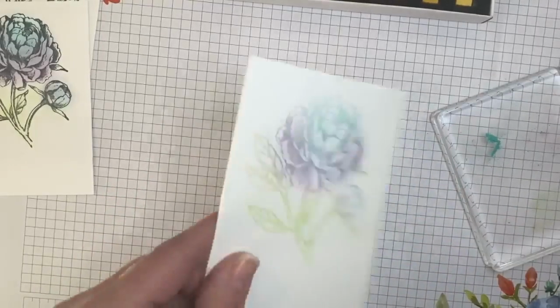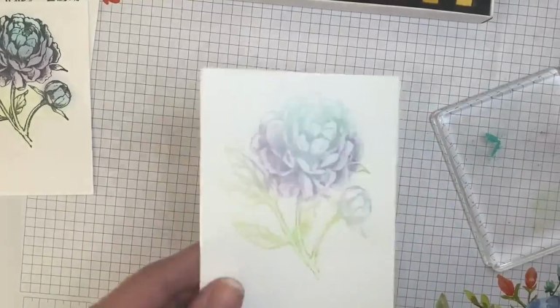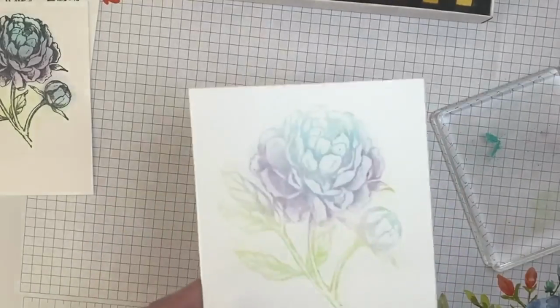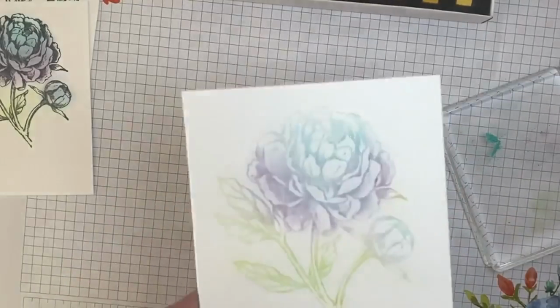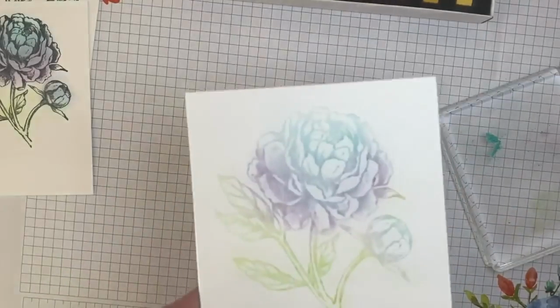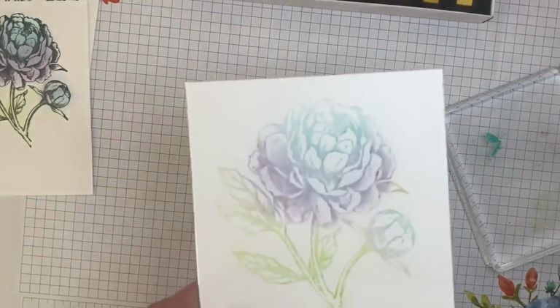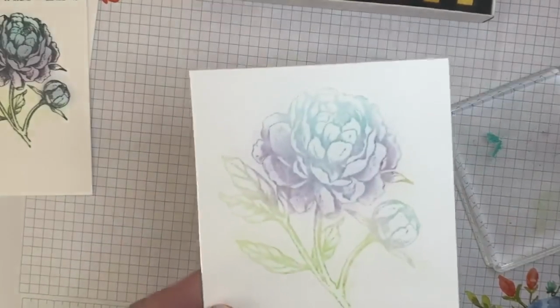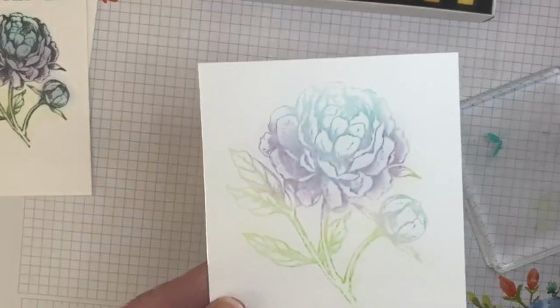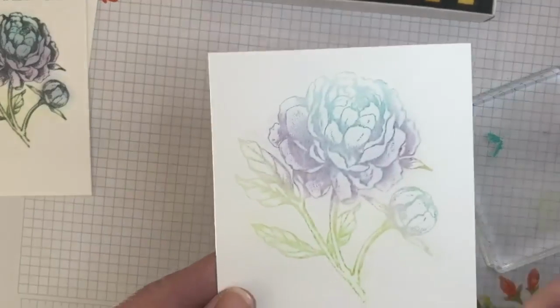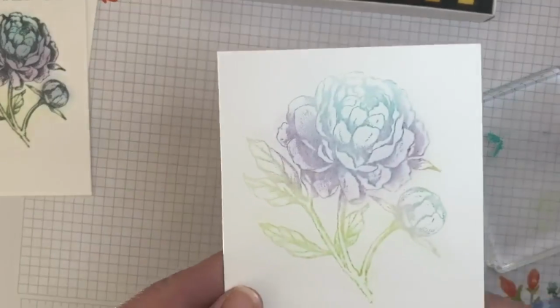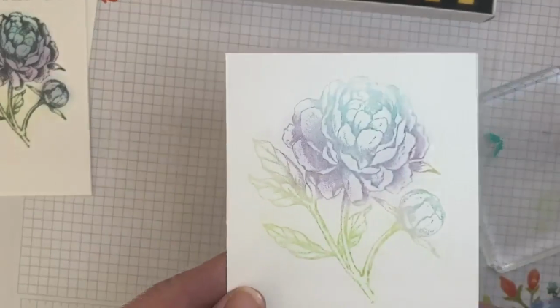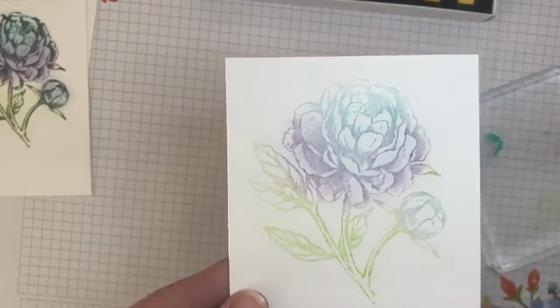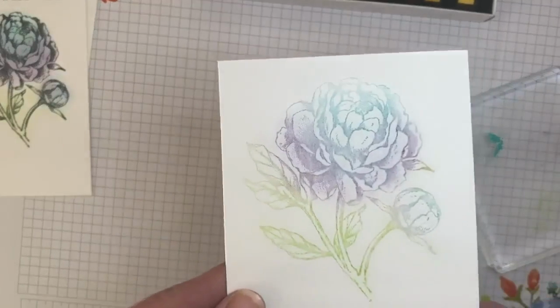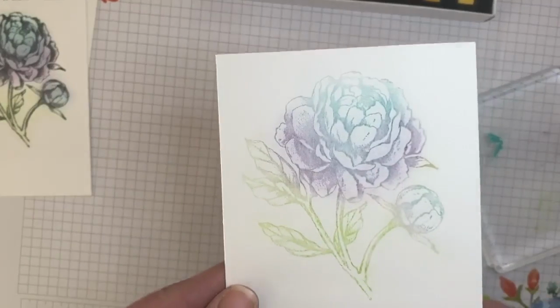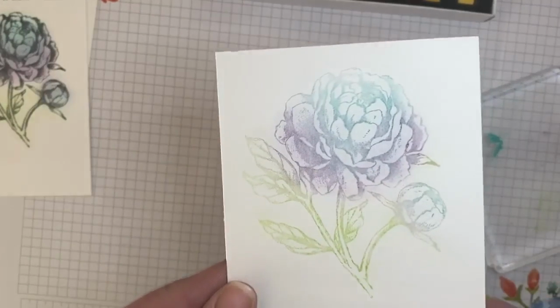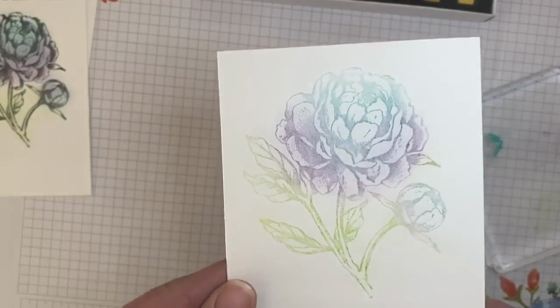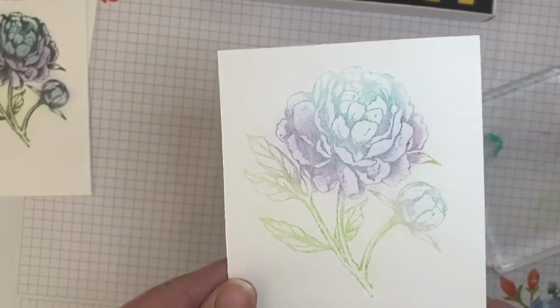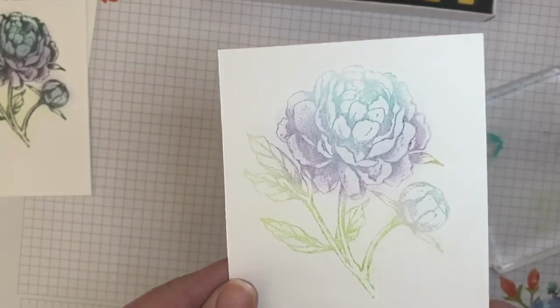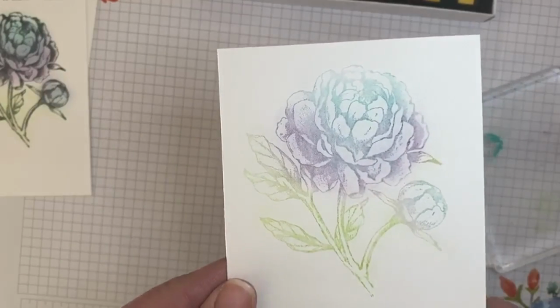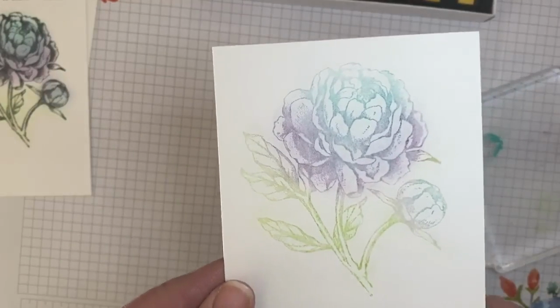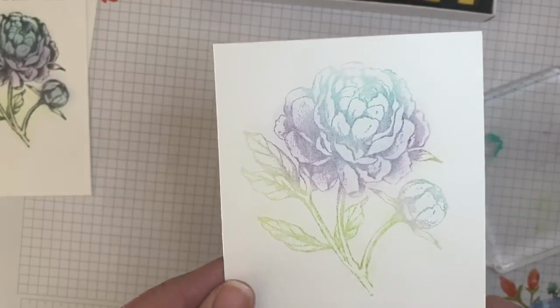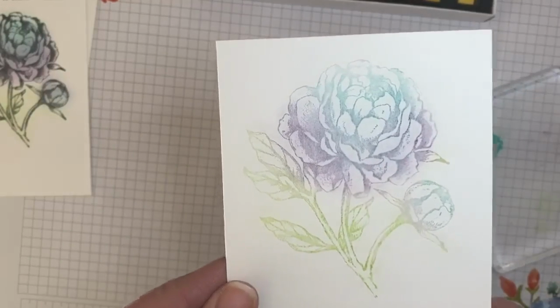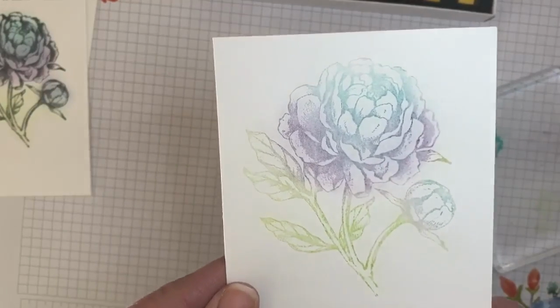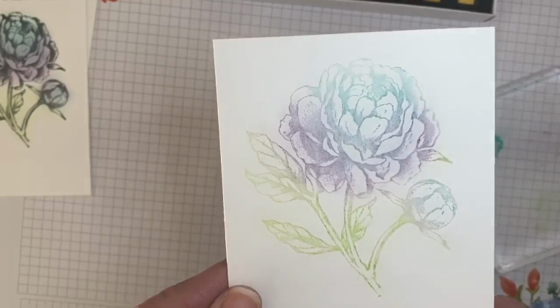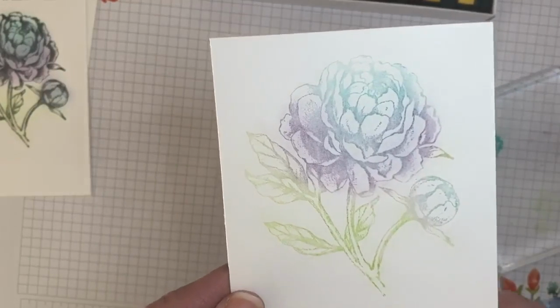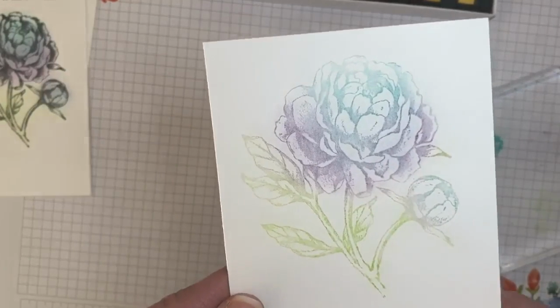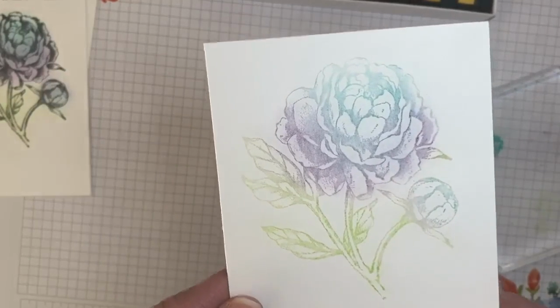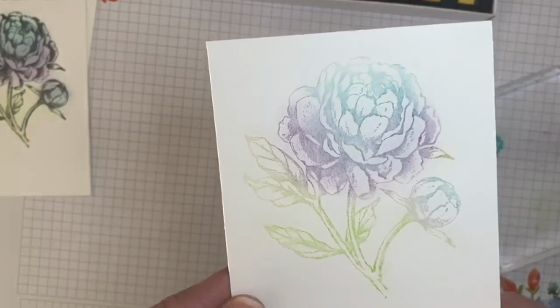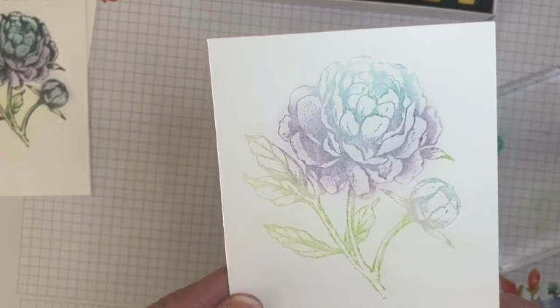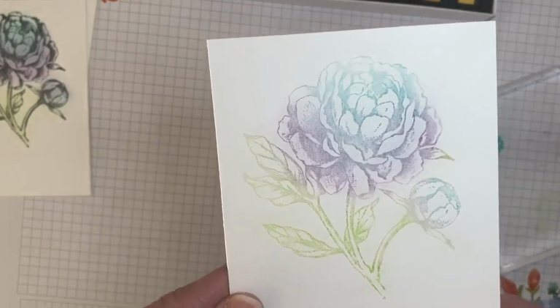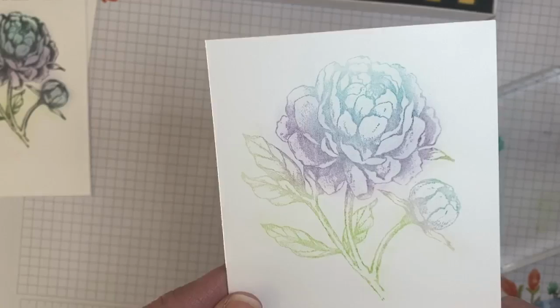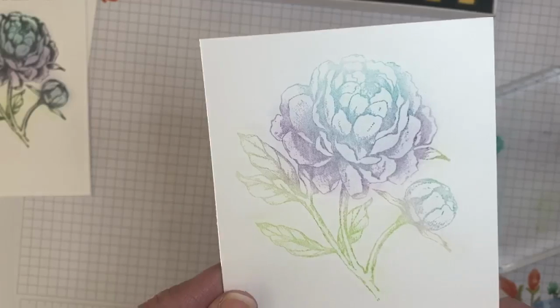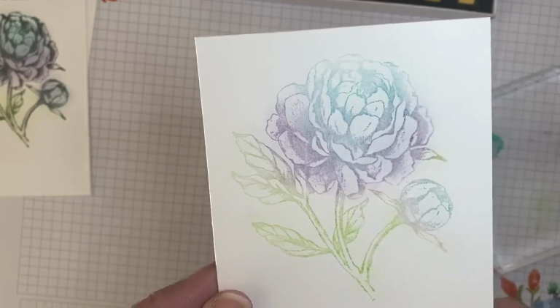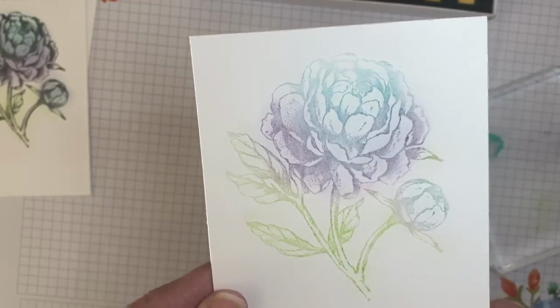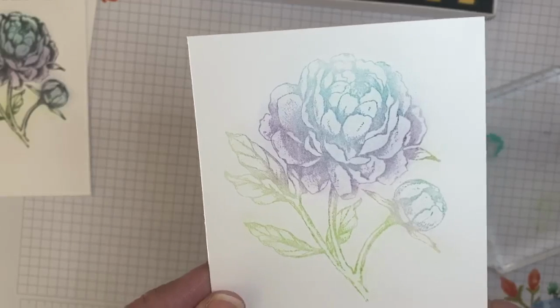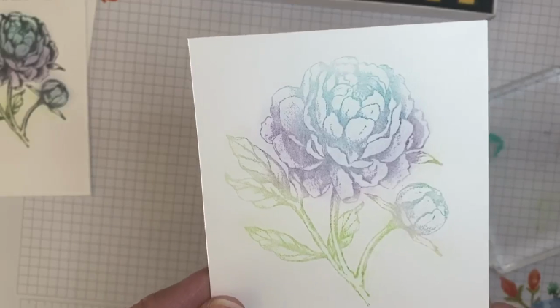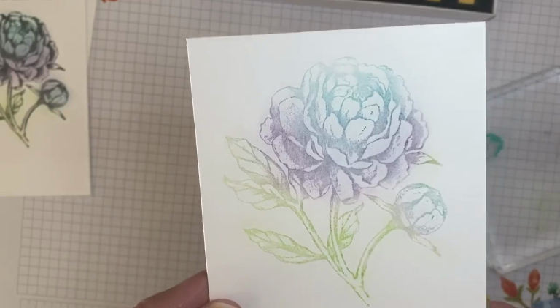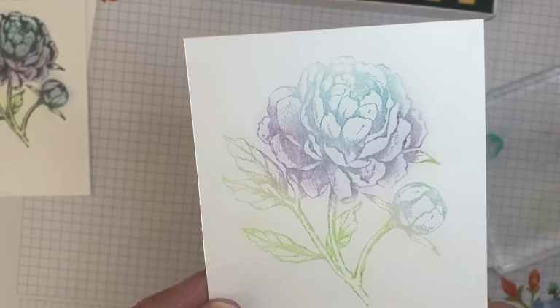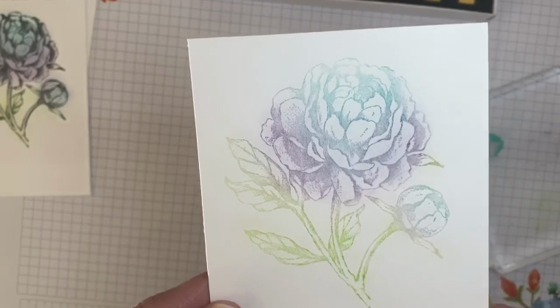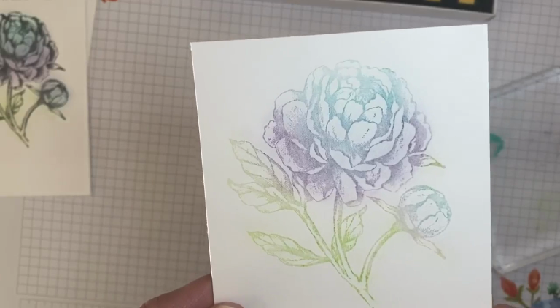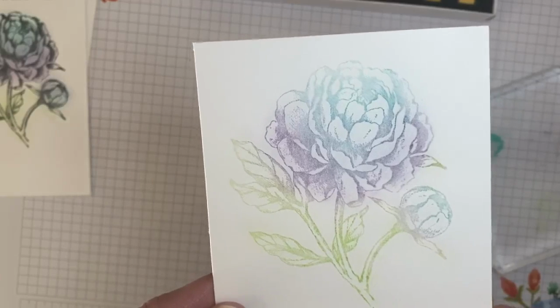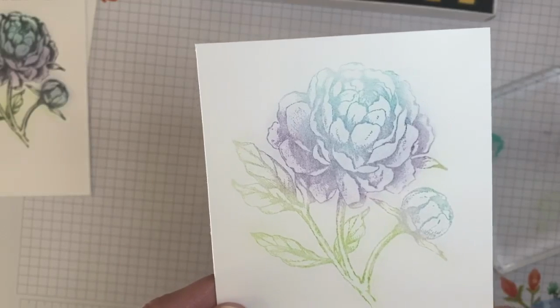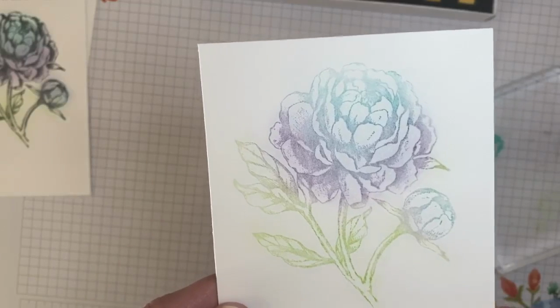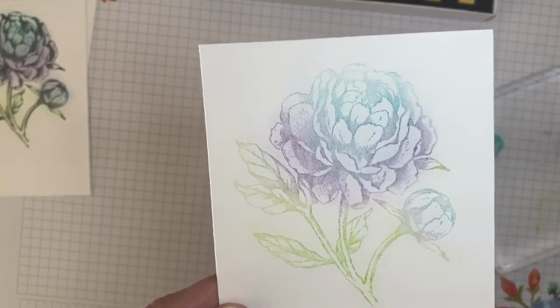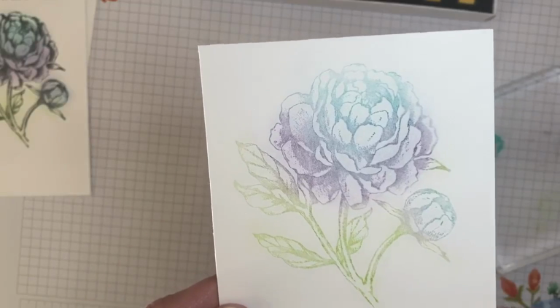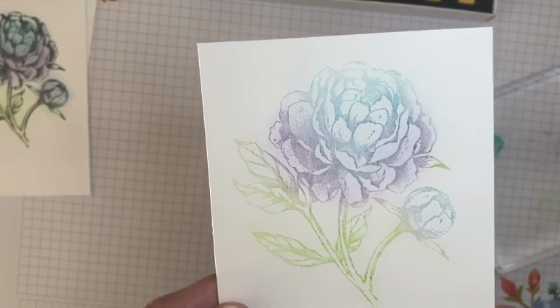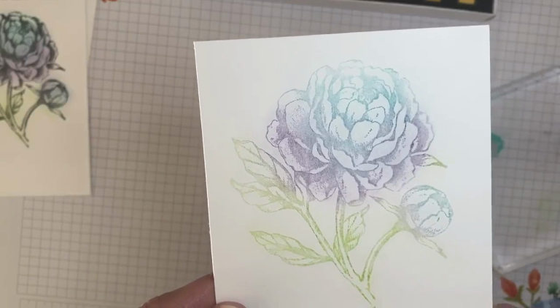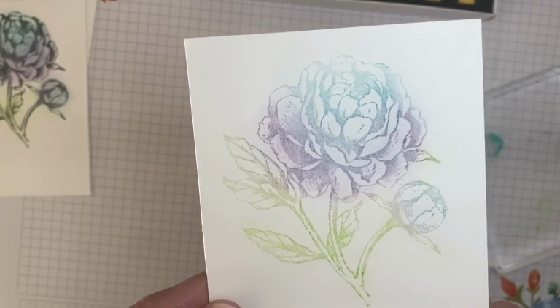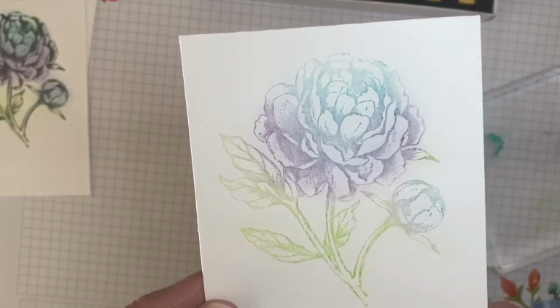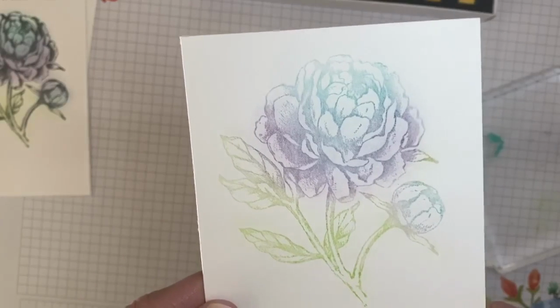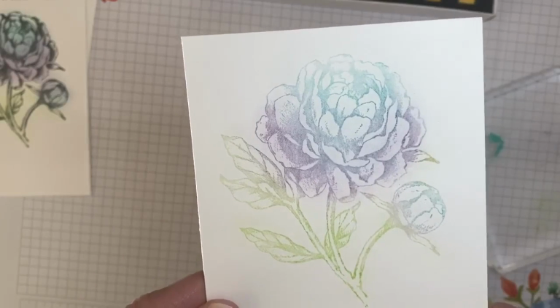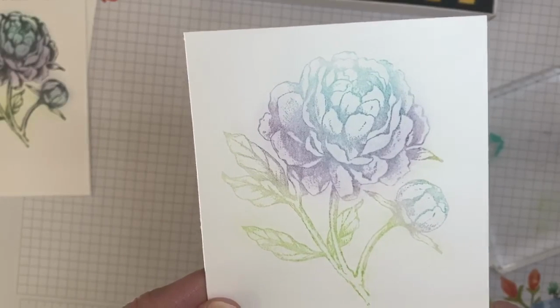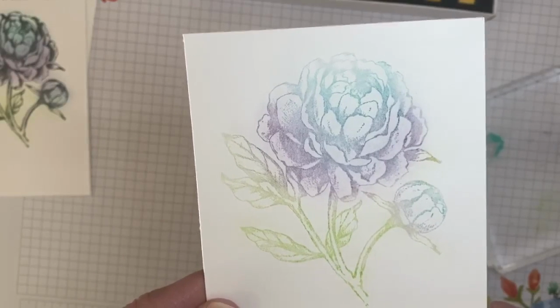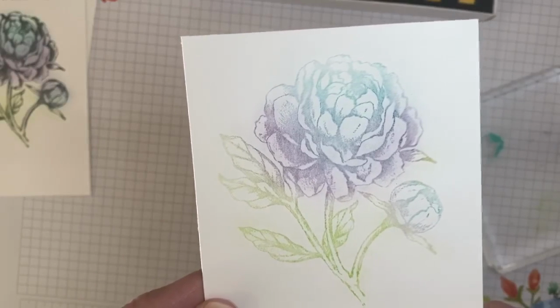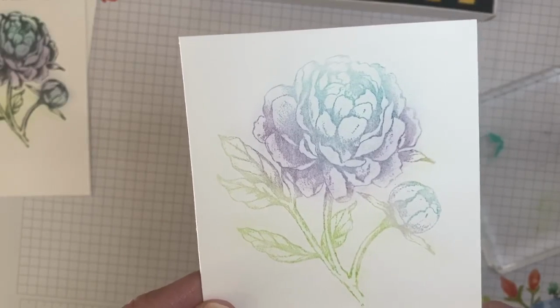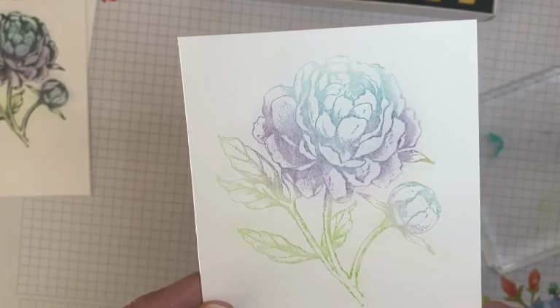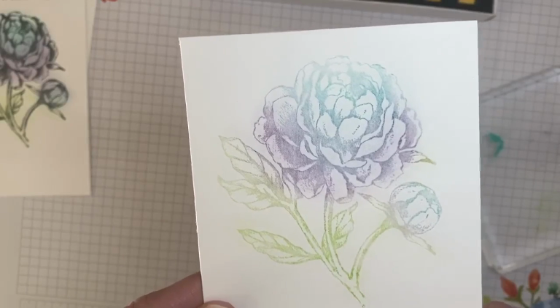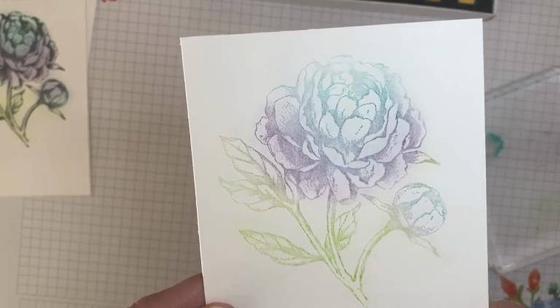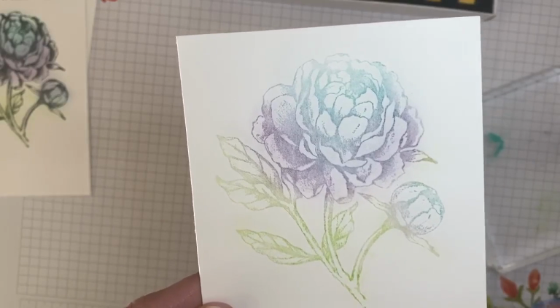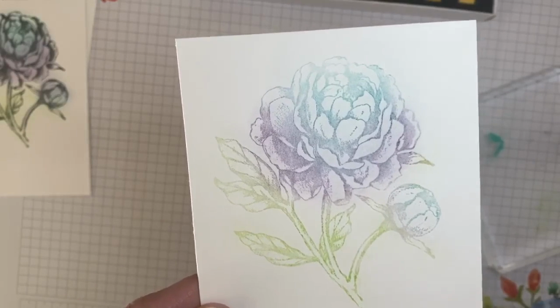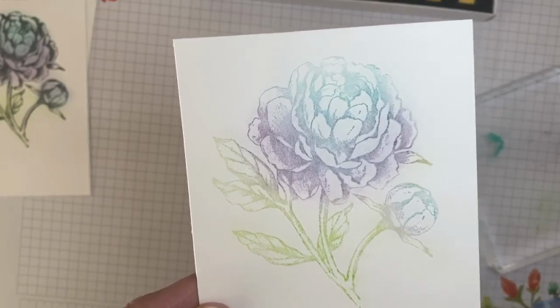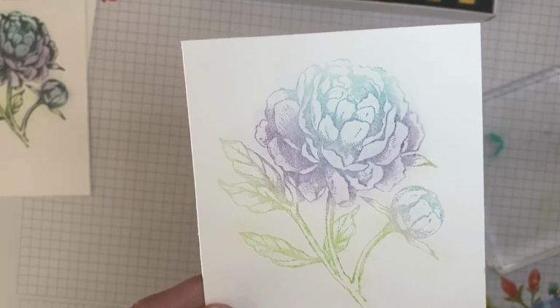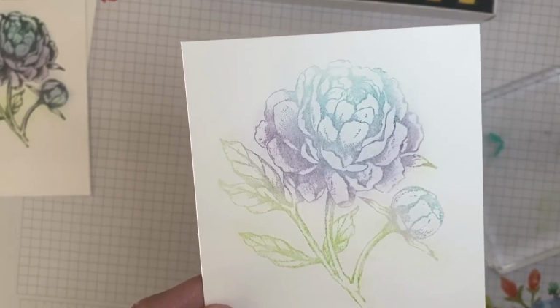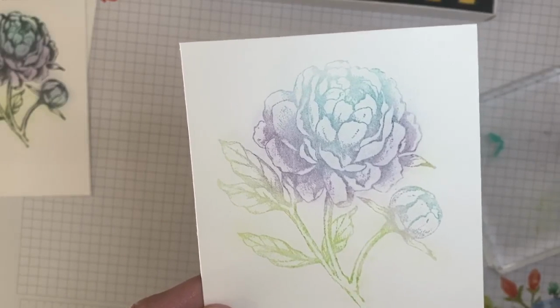So that is Poppin' Pastels — an older technique that is new again. Thanks so much for watching. Have a great day.